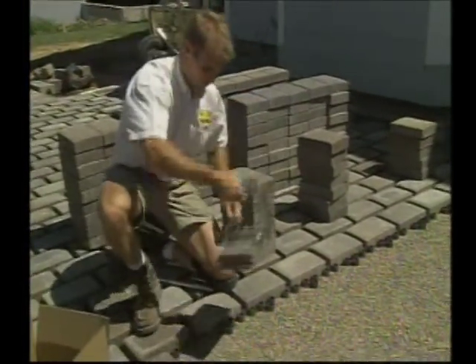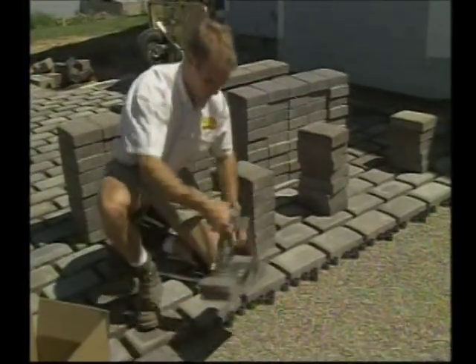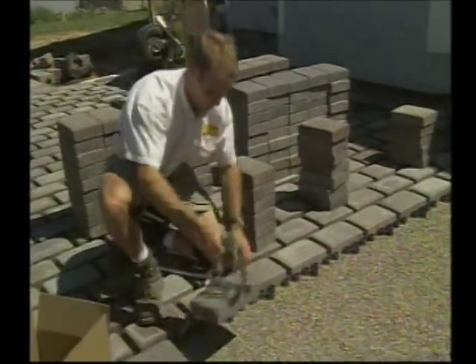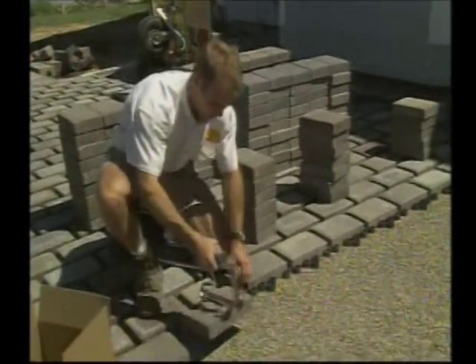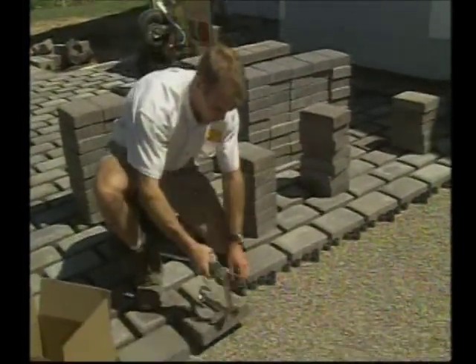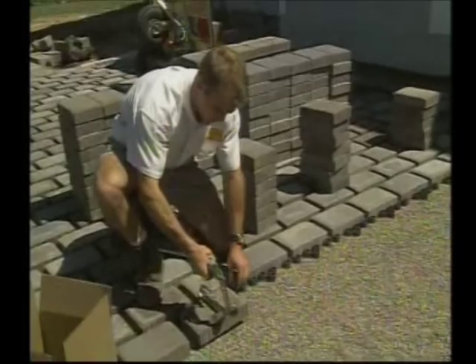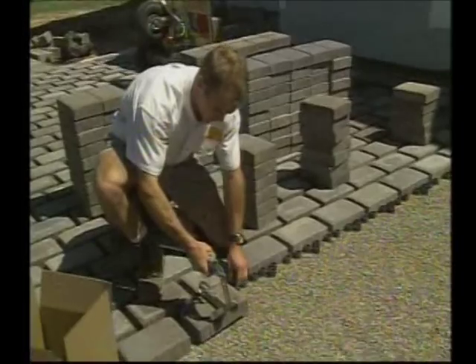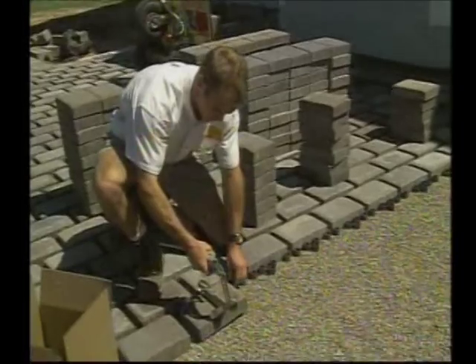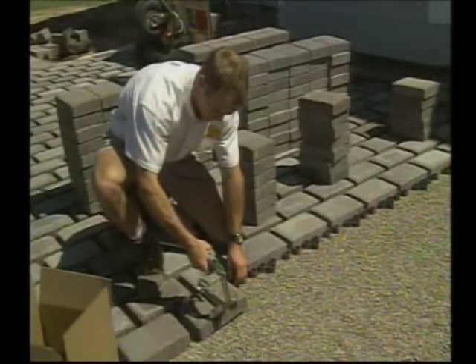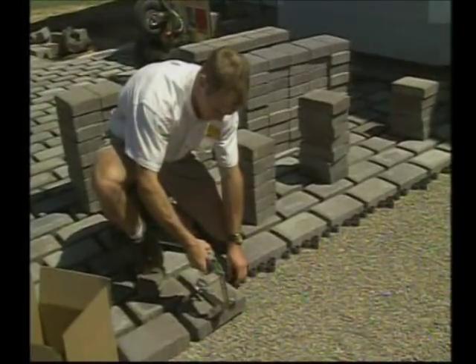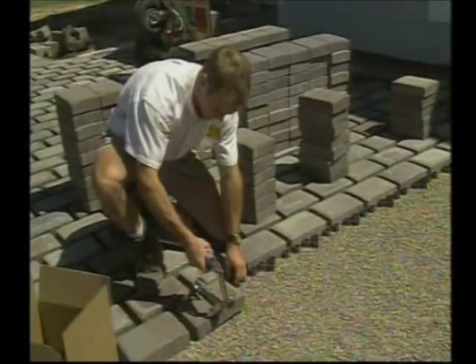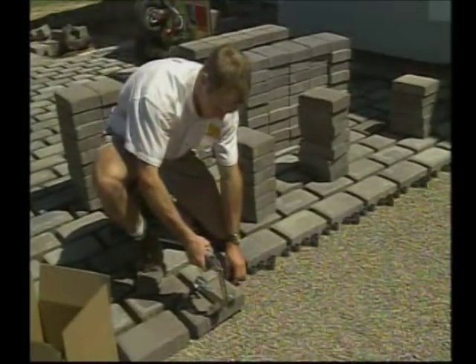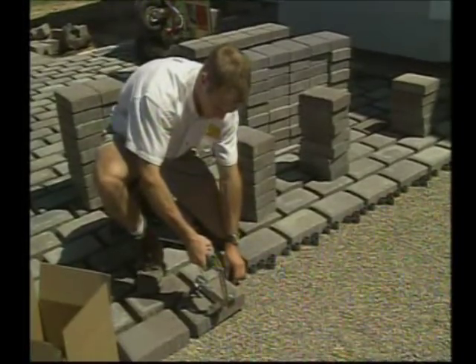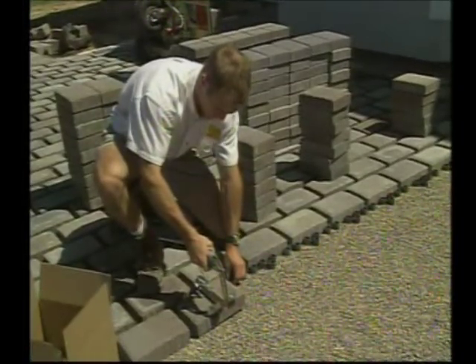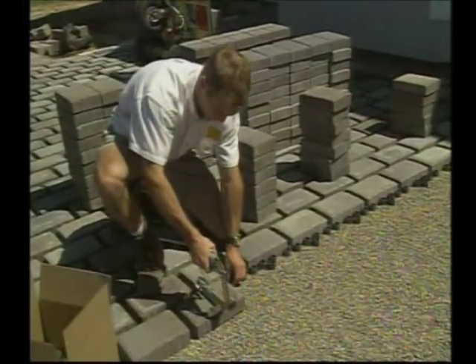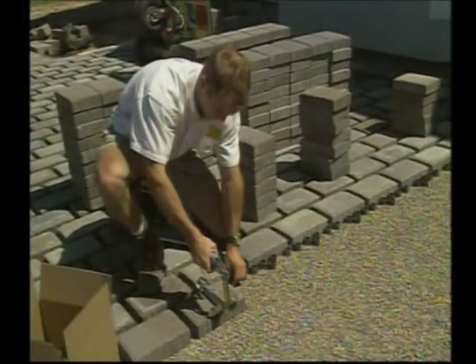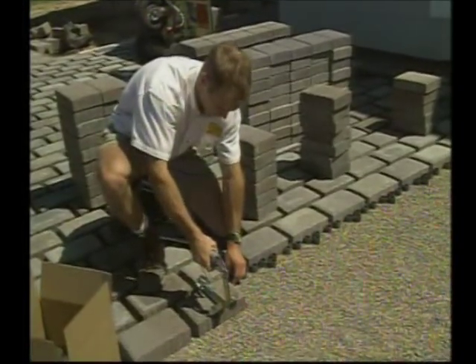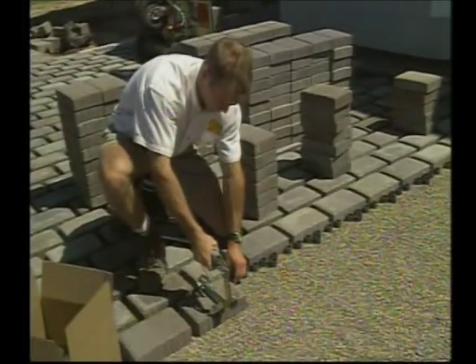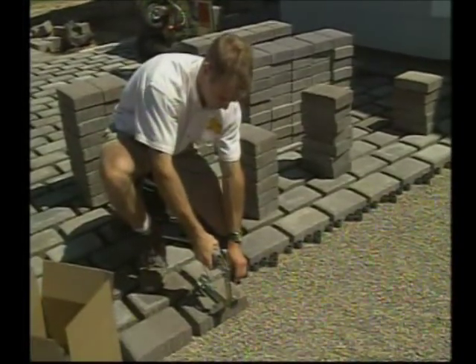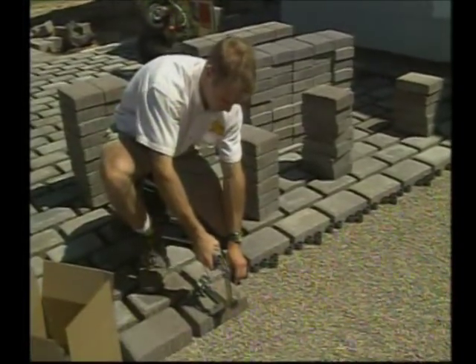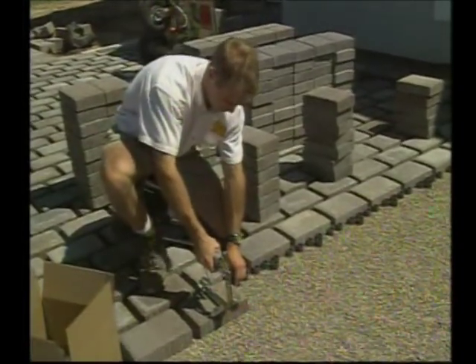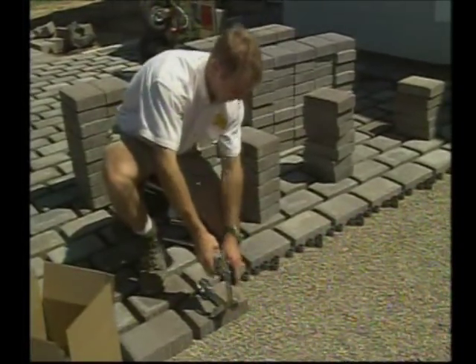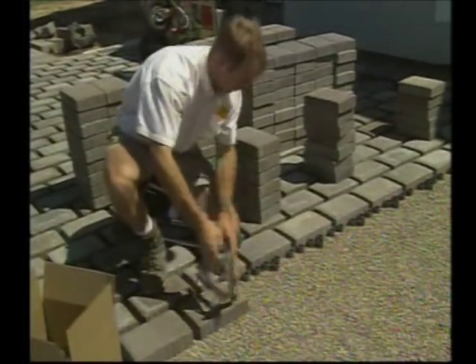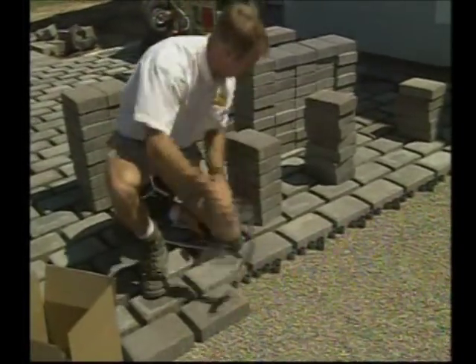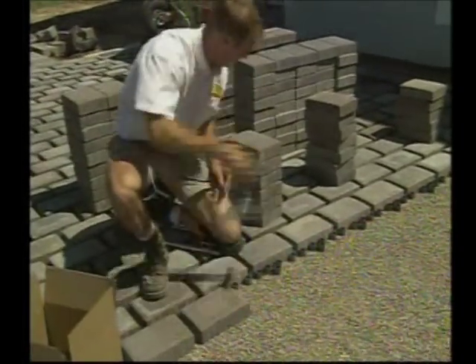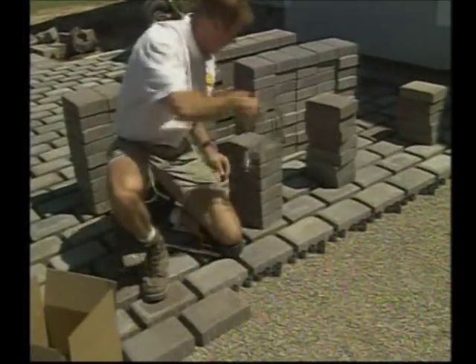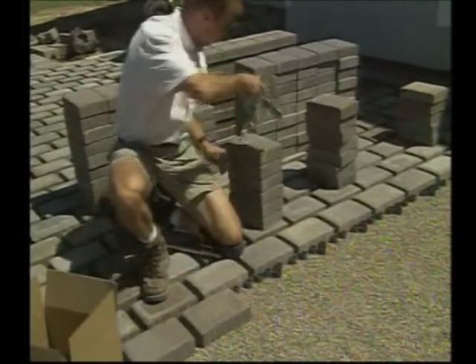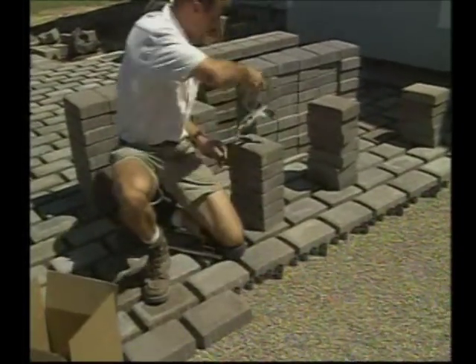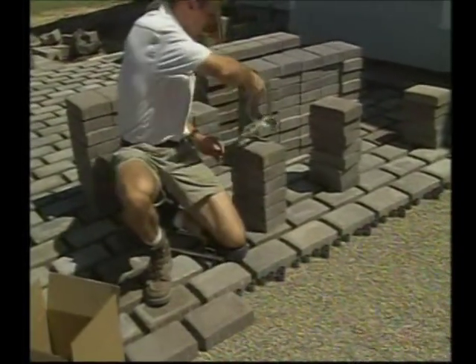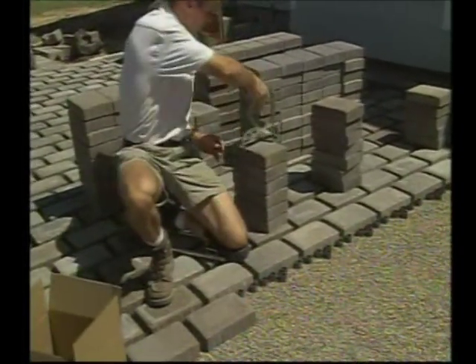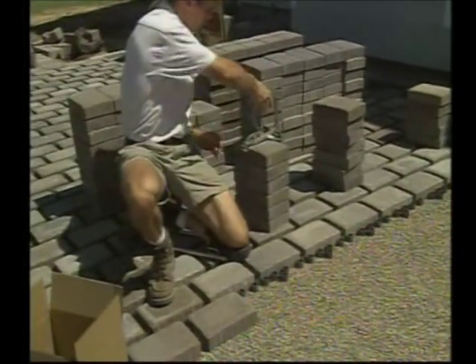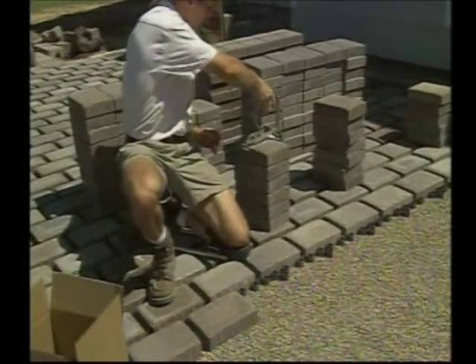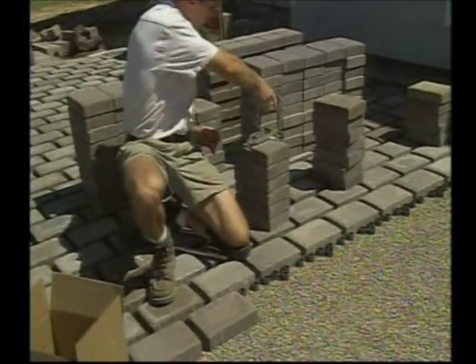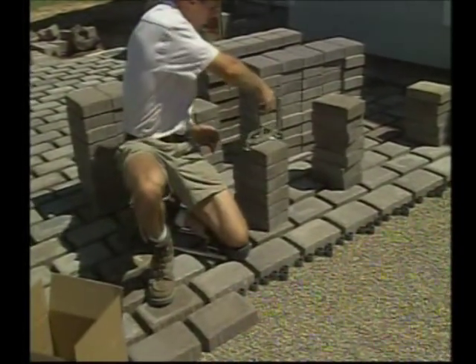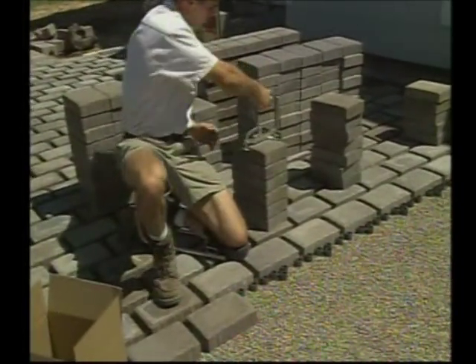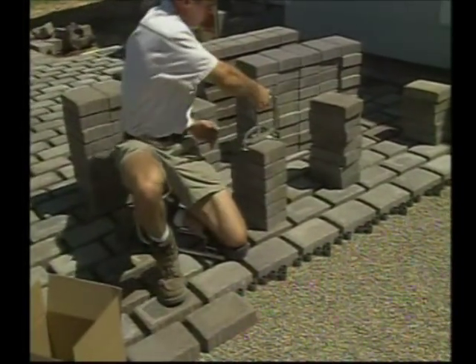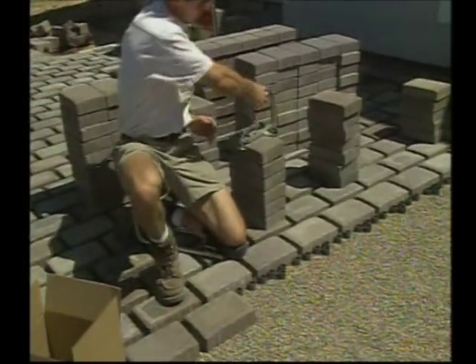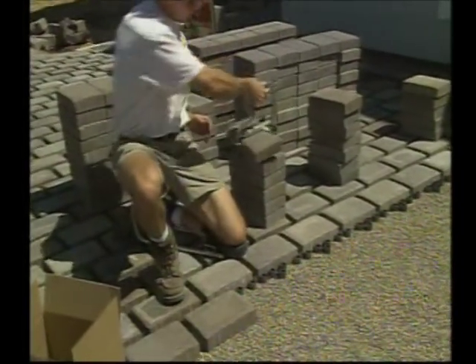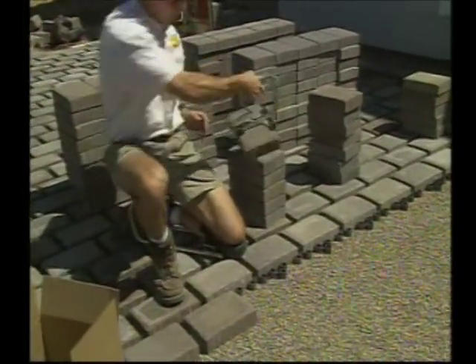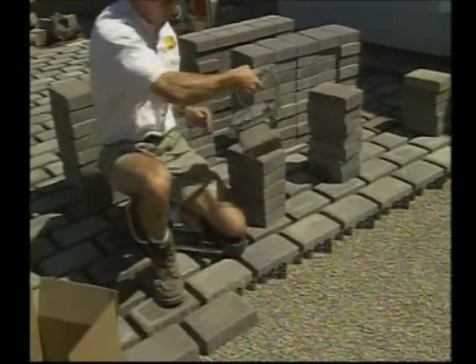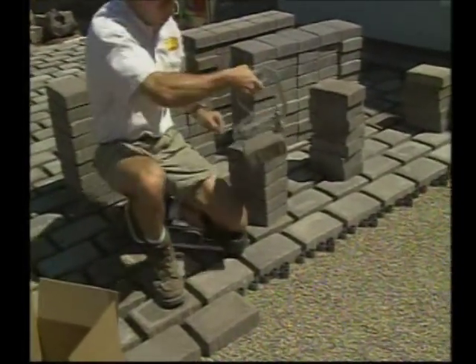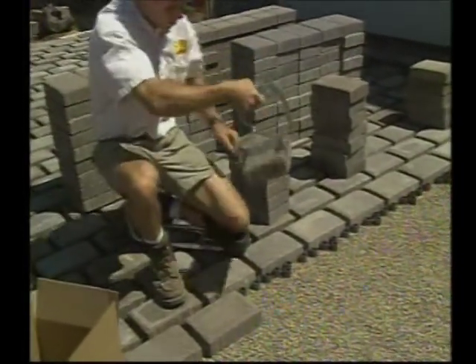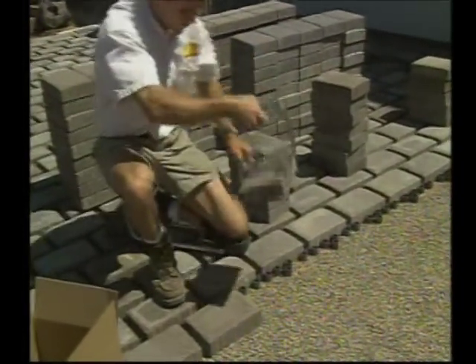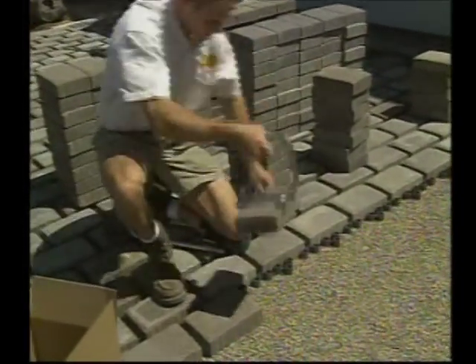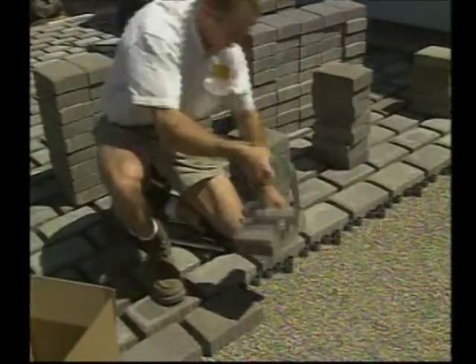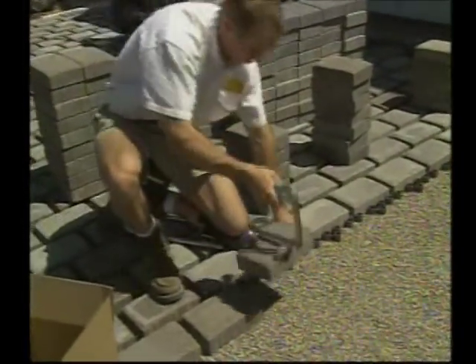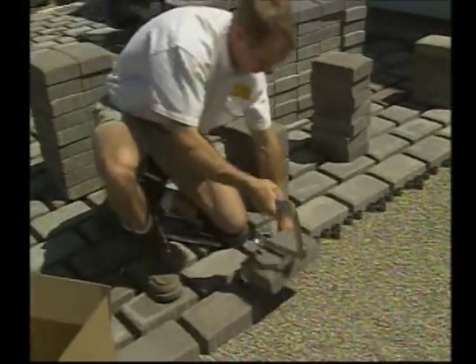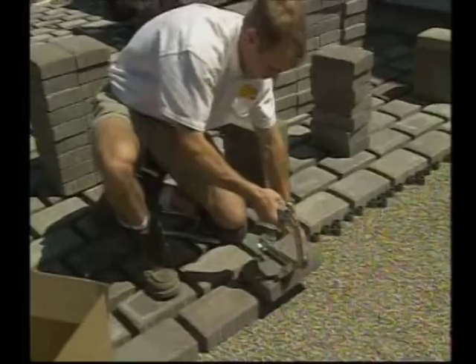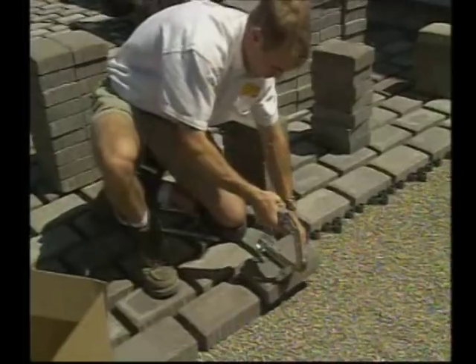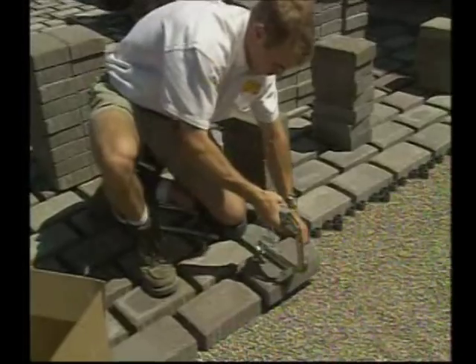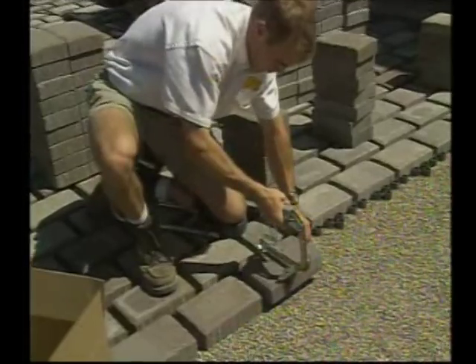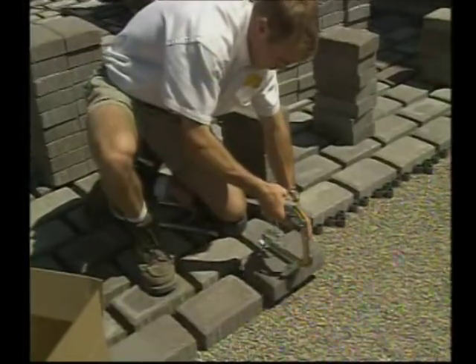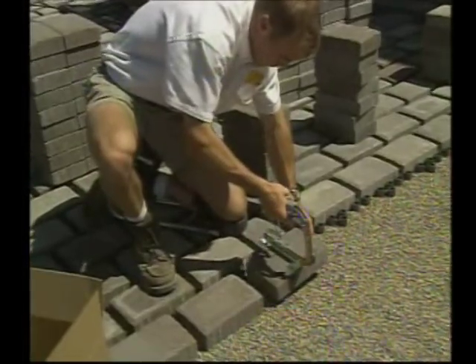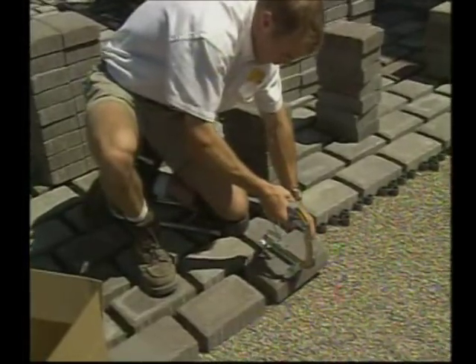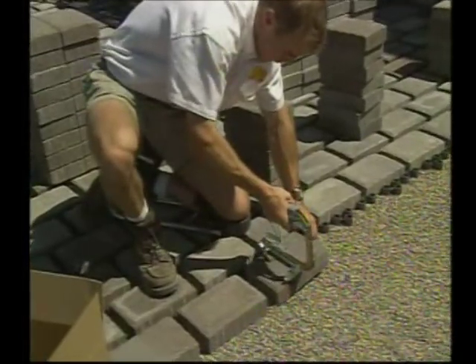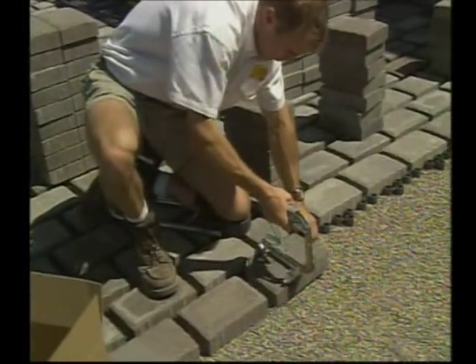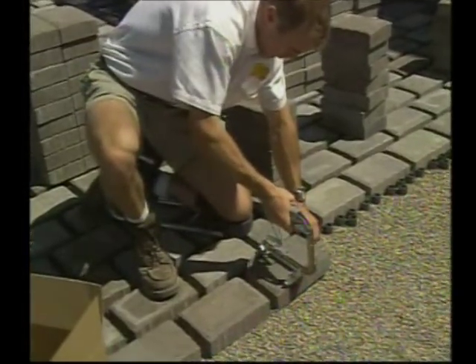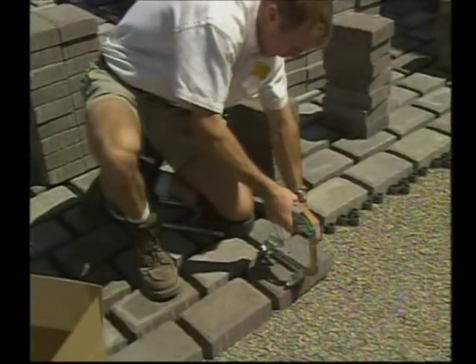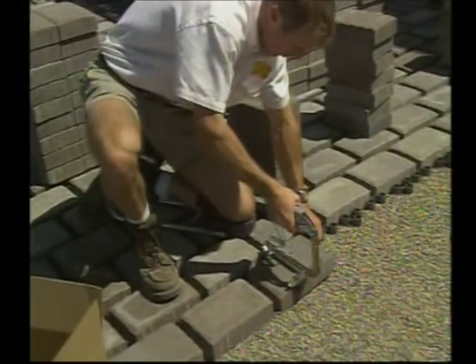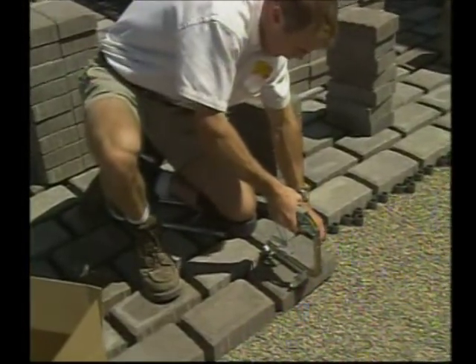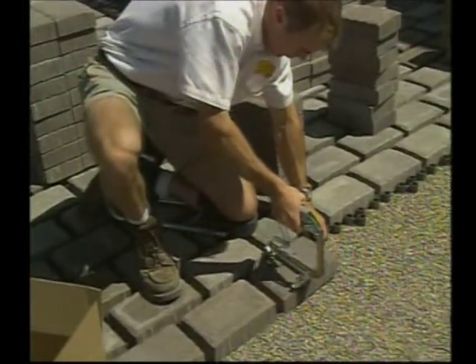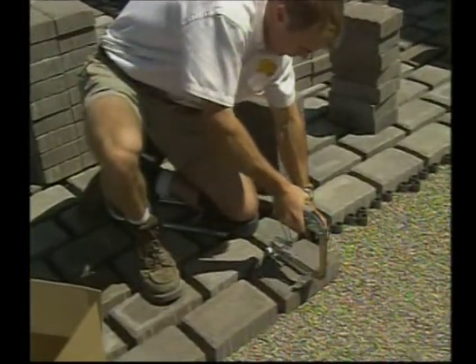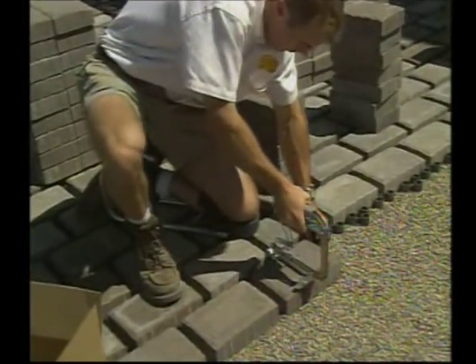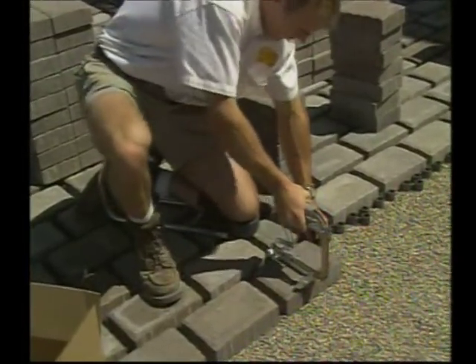They also use a paver paw to single-handedly pick up and set large pavers. That not only speeds up the laying, but it's easier on hands and the lower back.